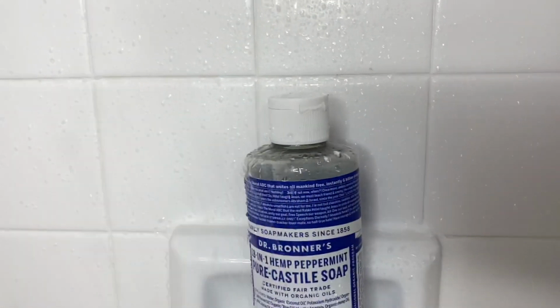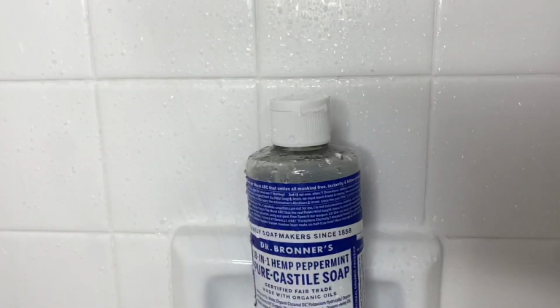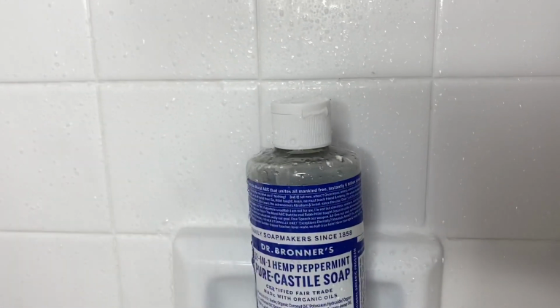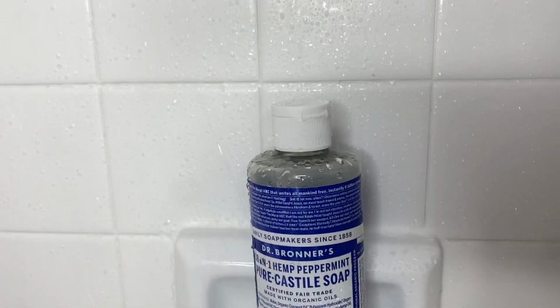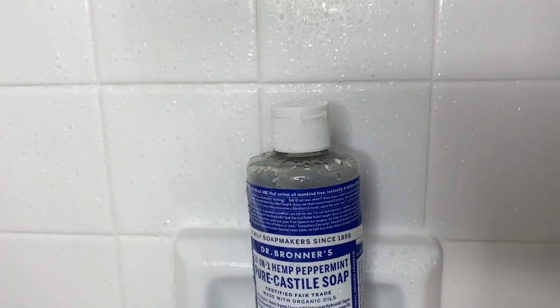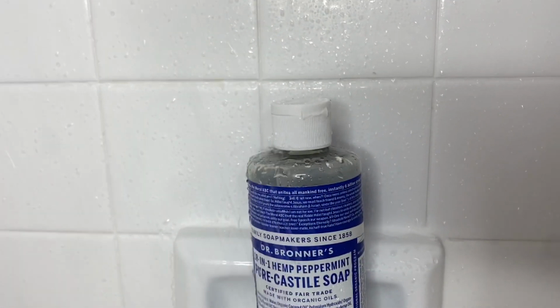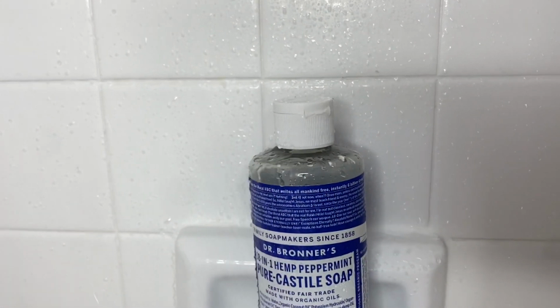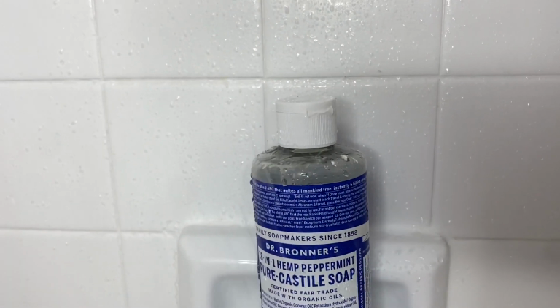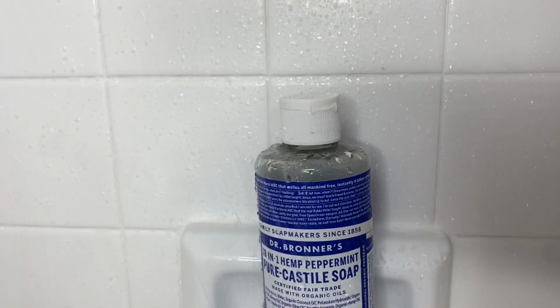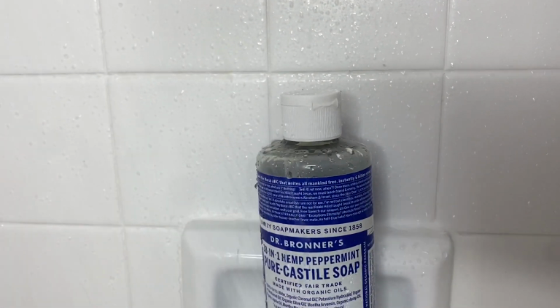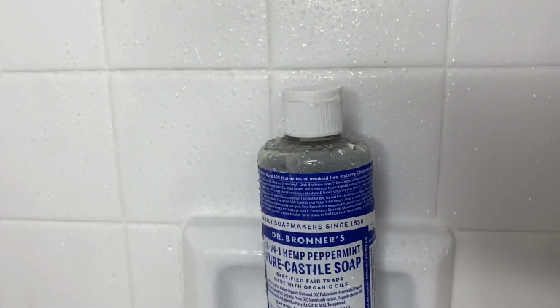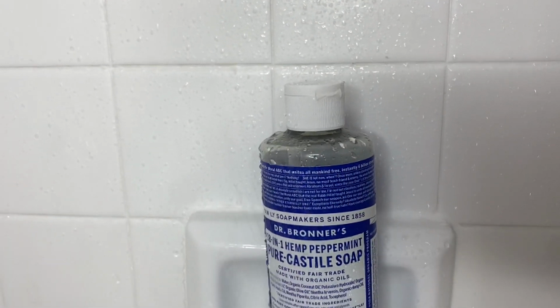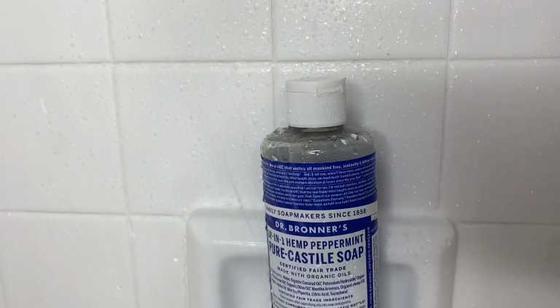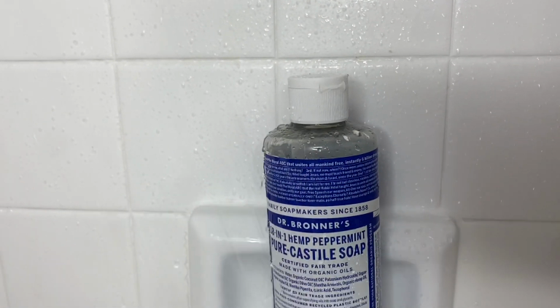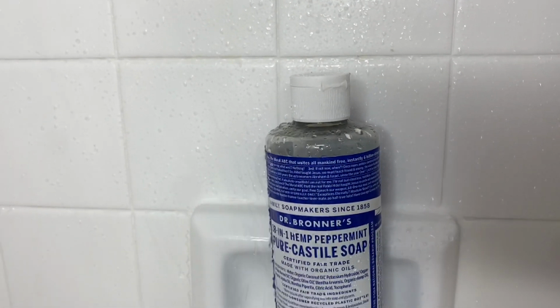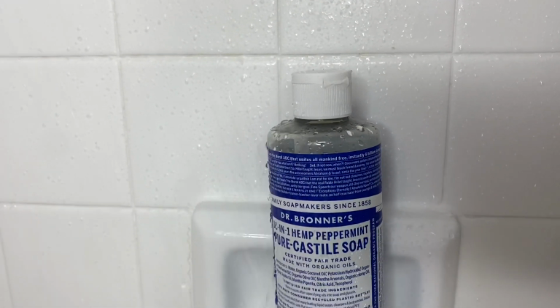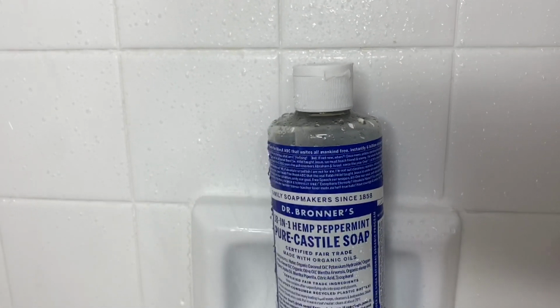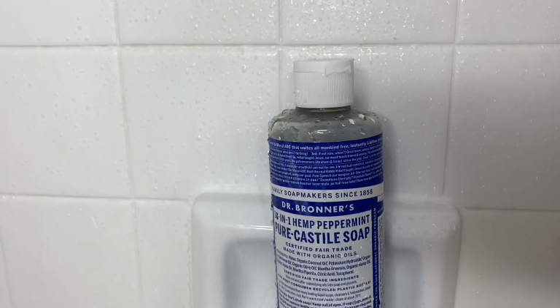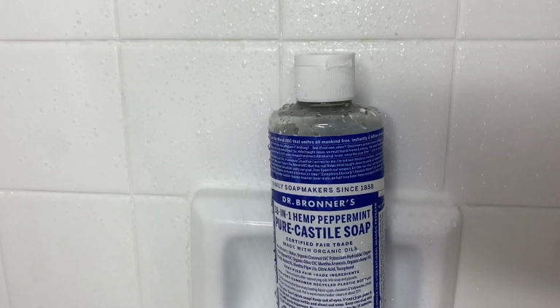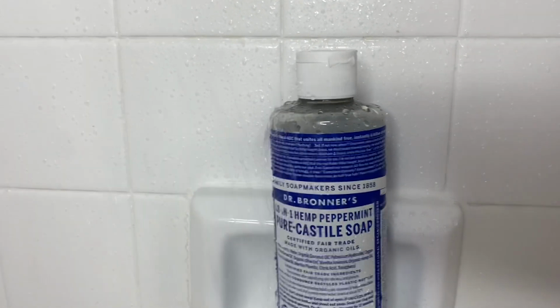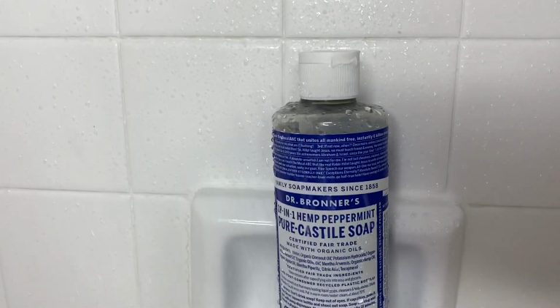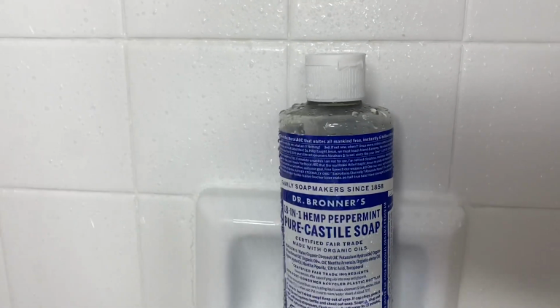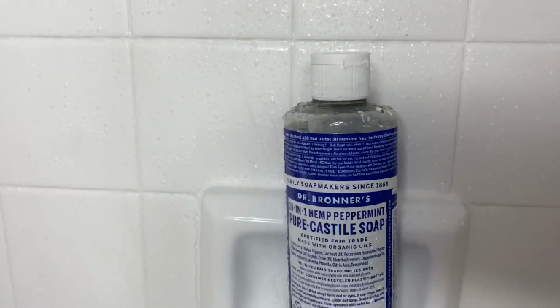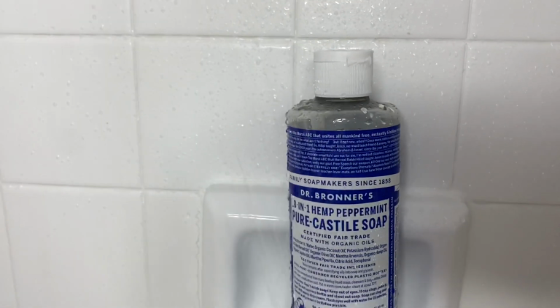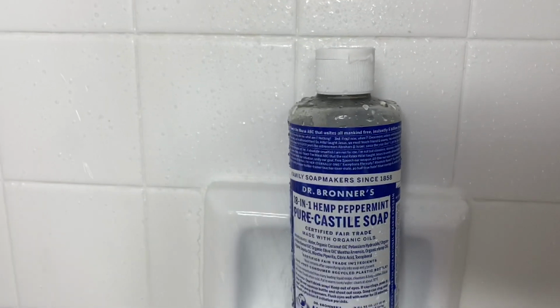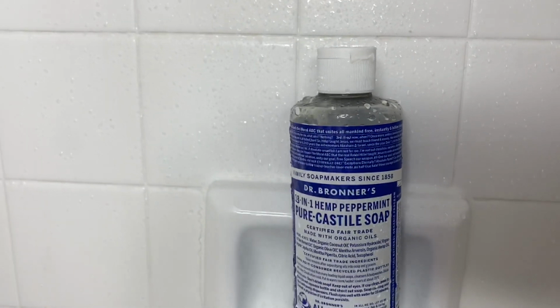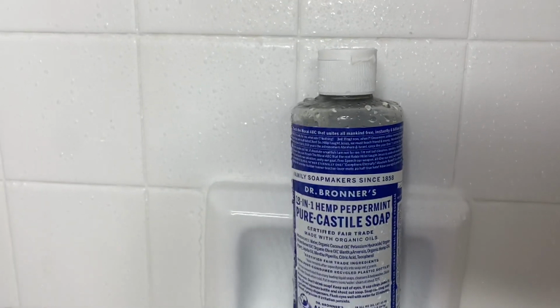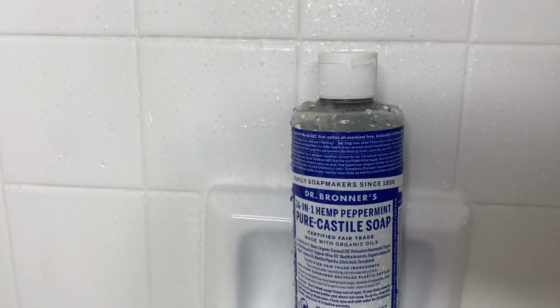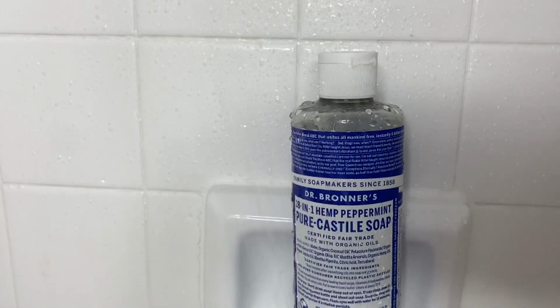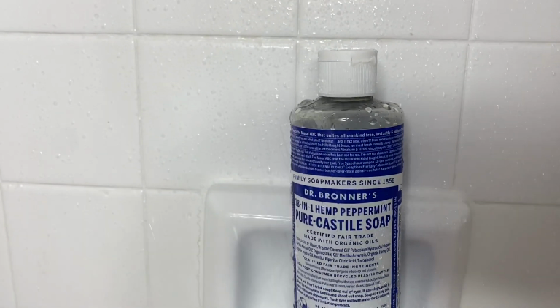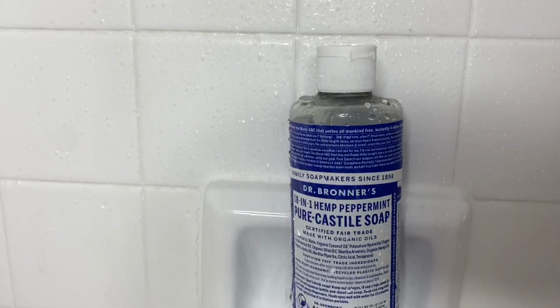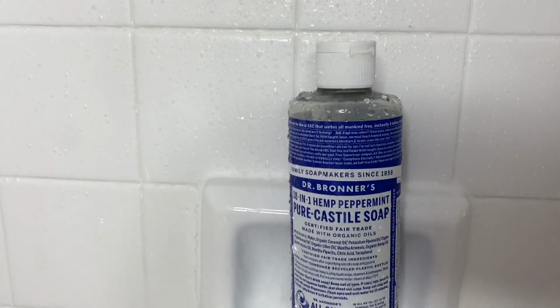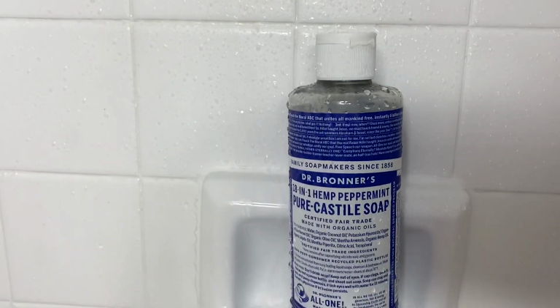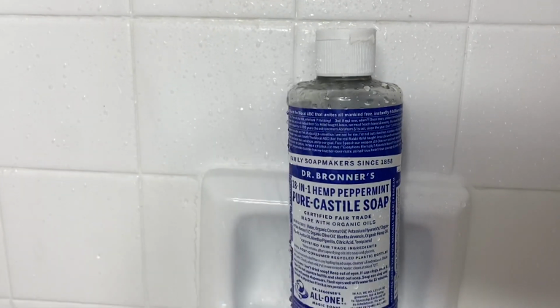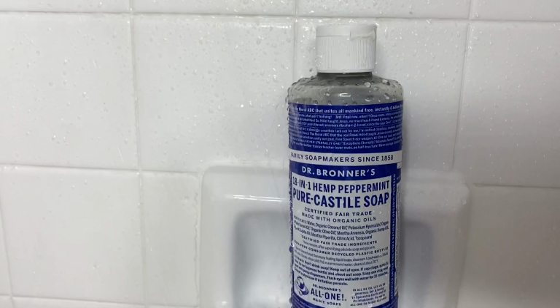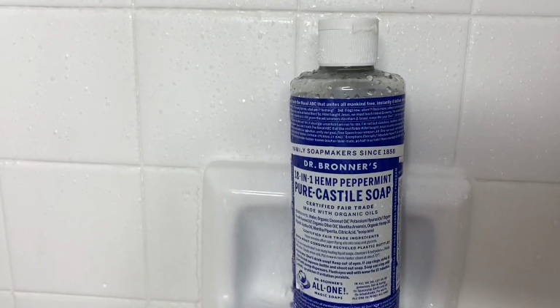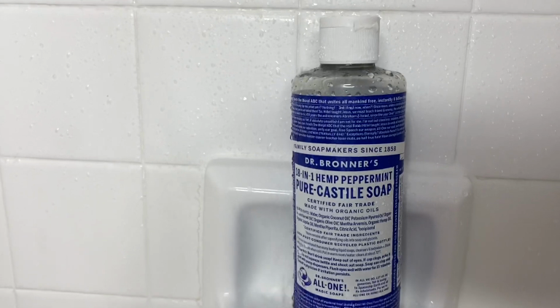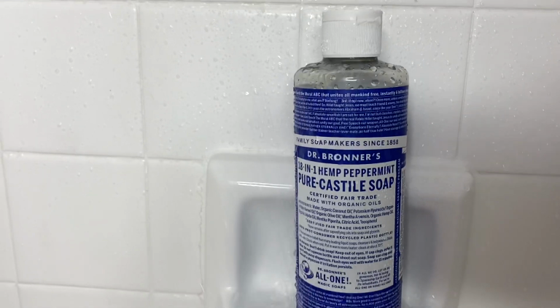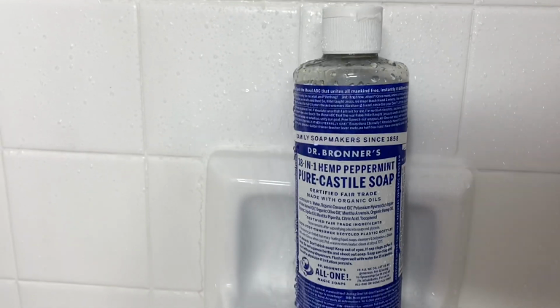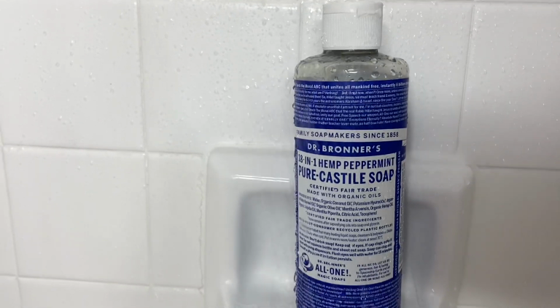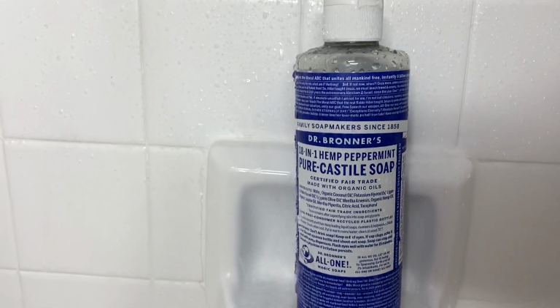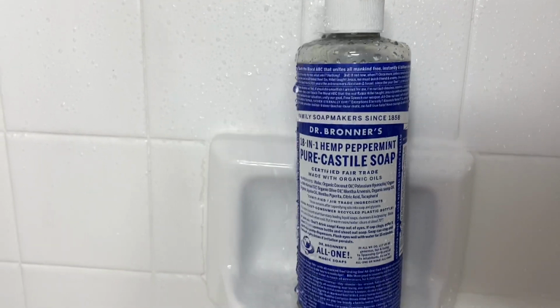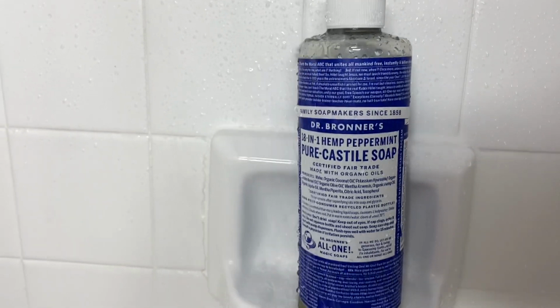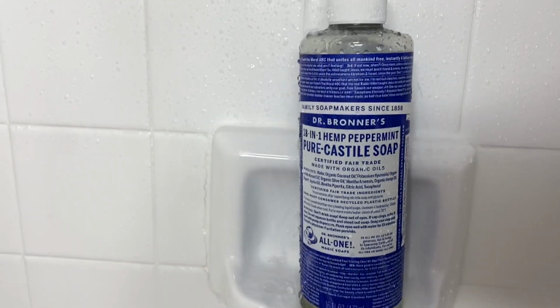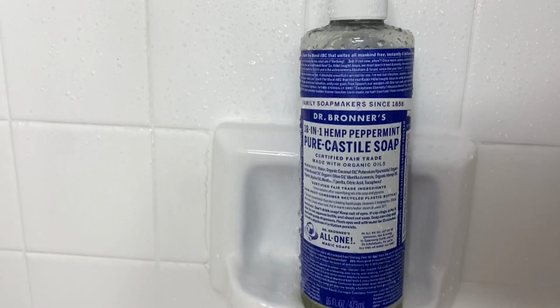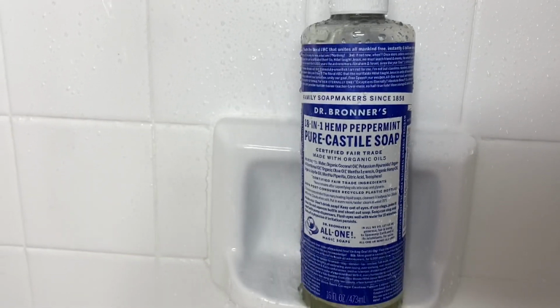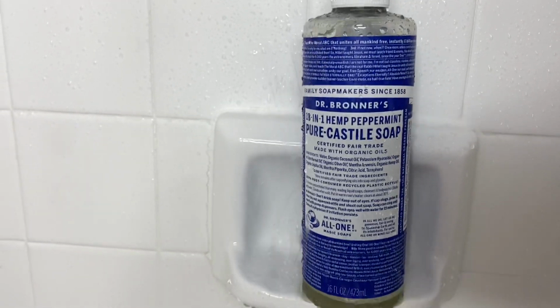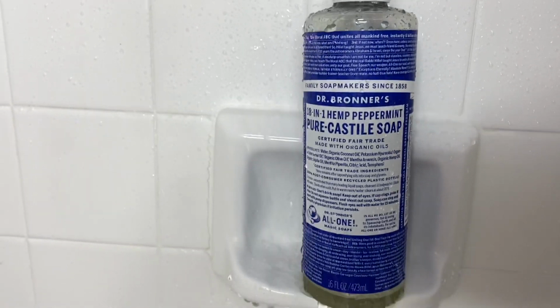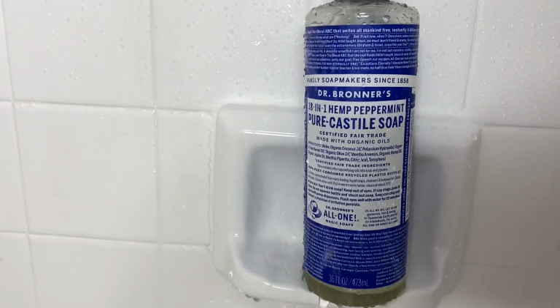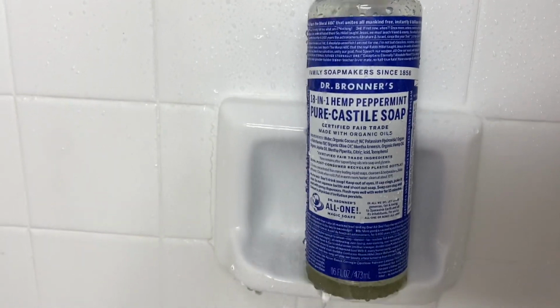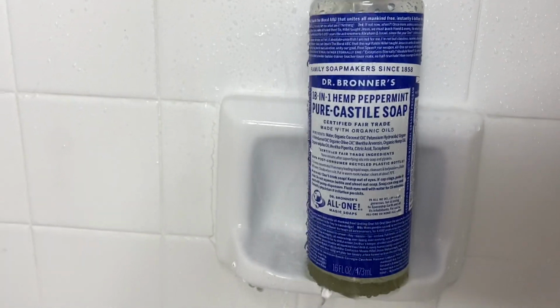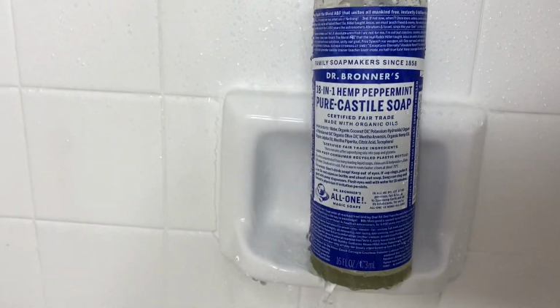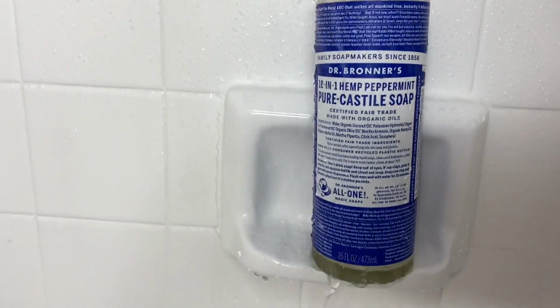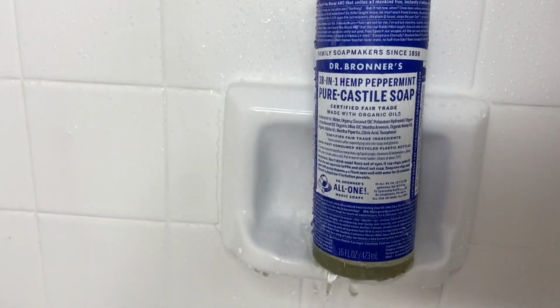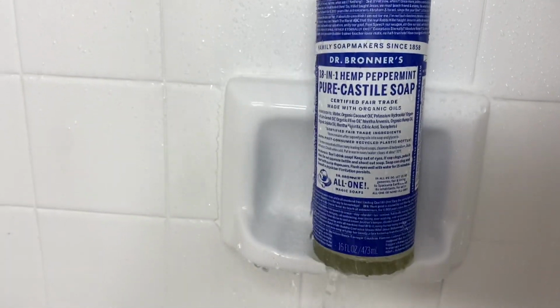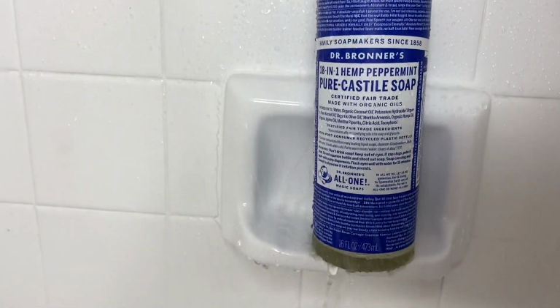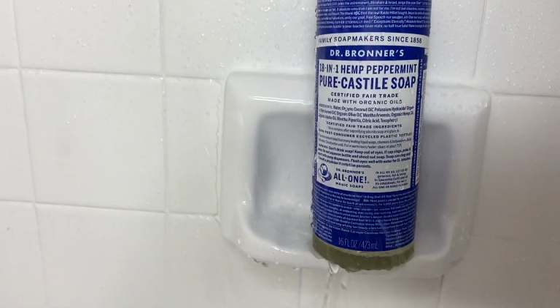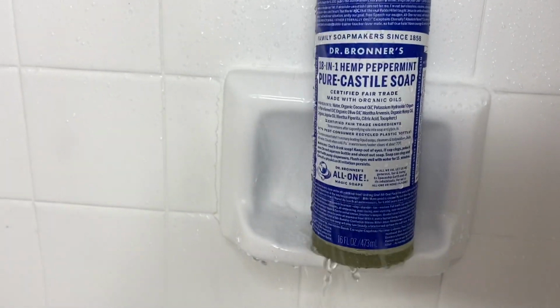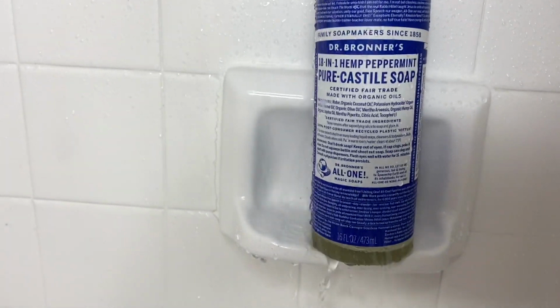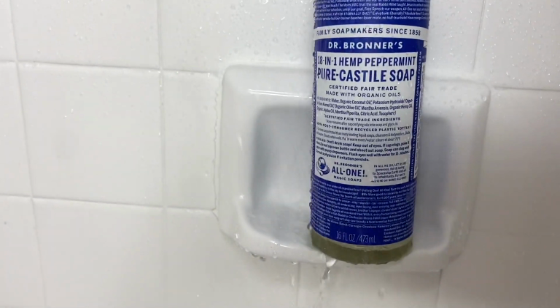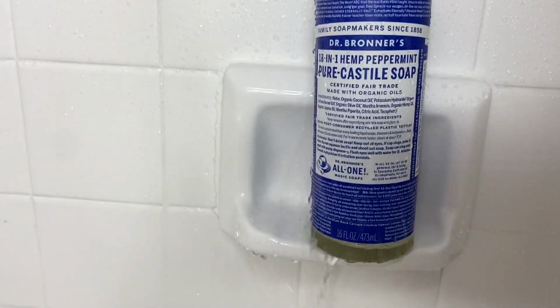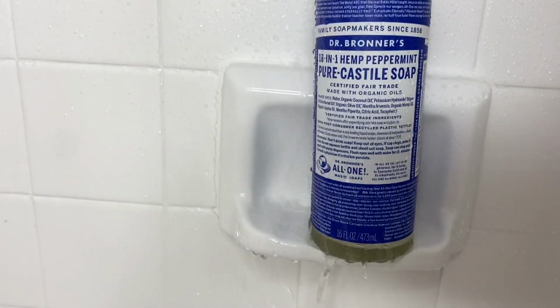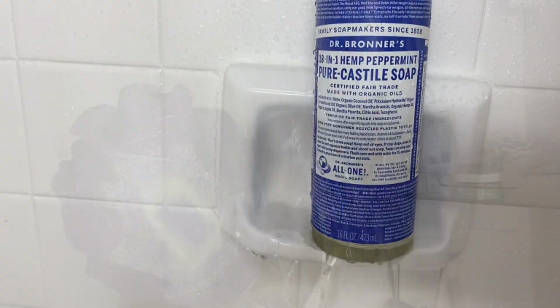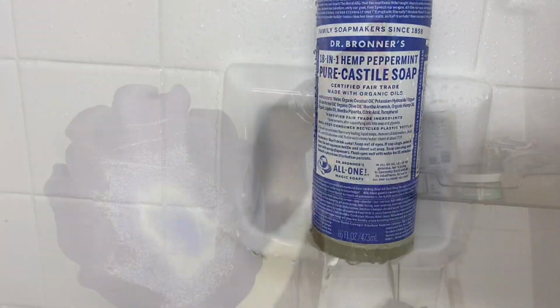Next, I'm going to go in with my Dr. Bronner's for my back along with my EcoTools back brush.